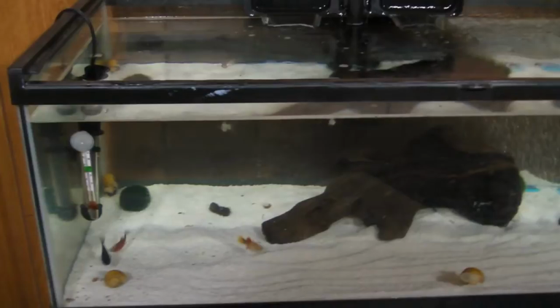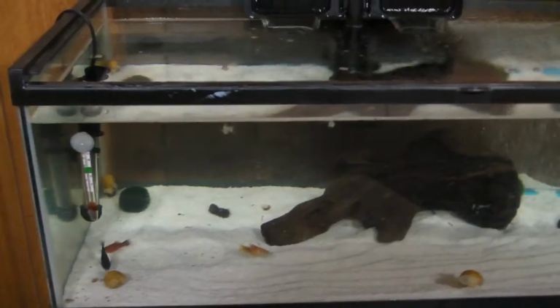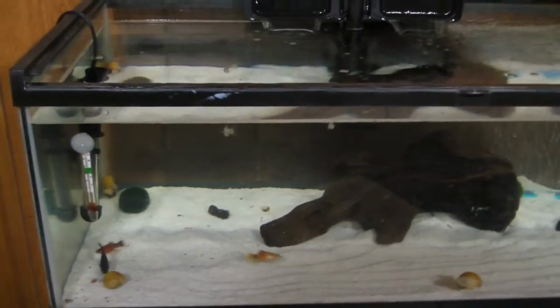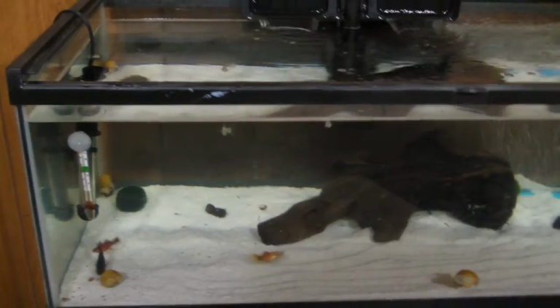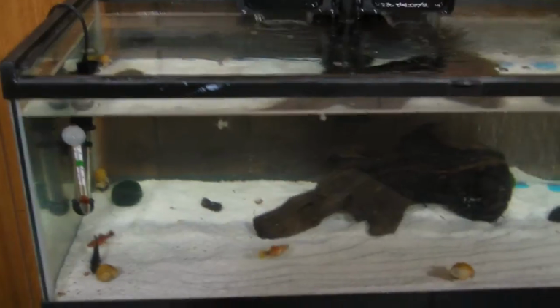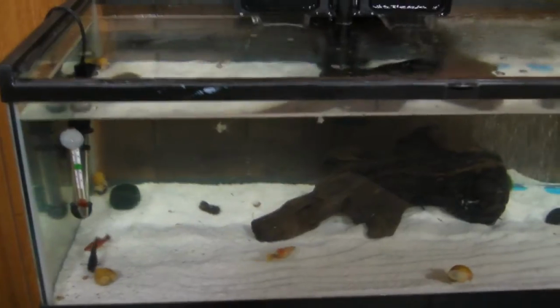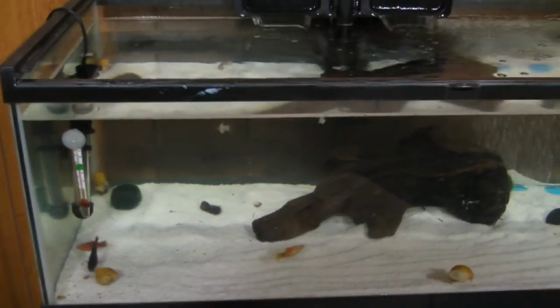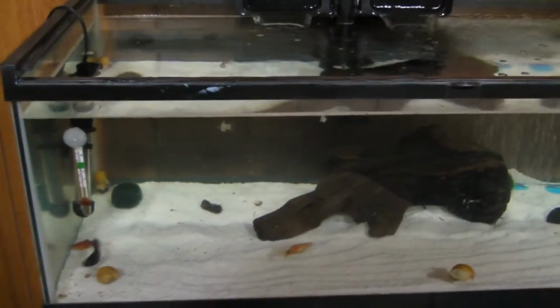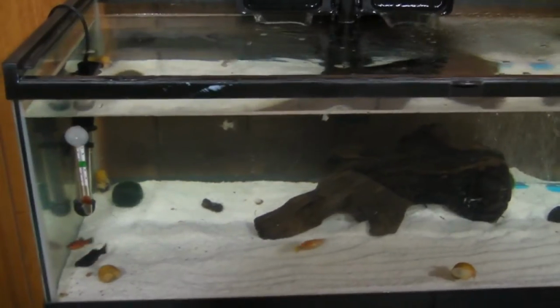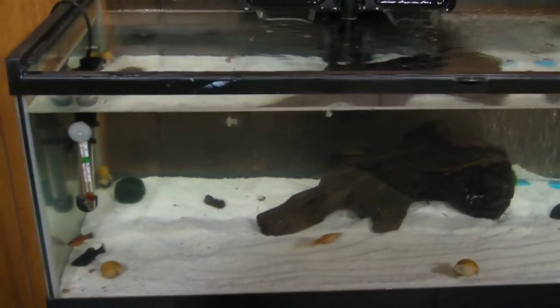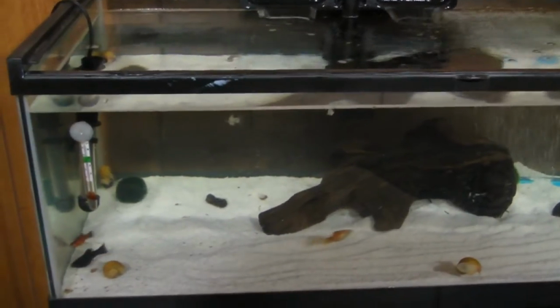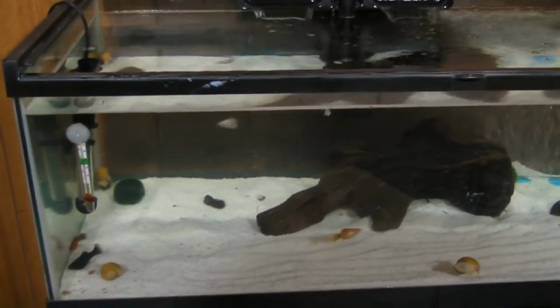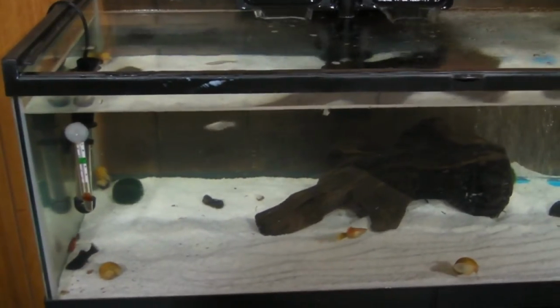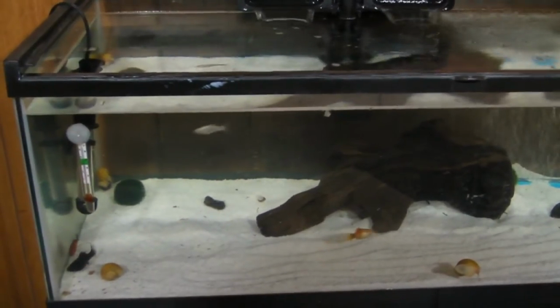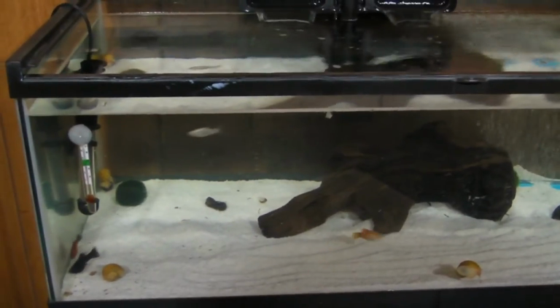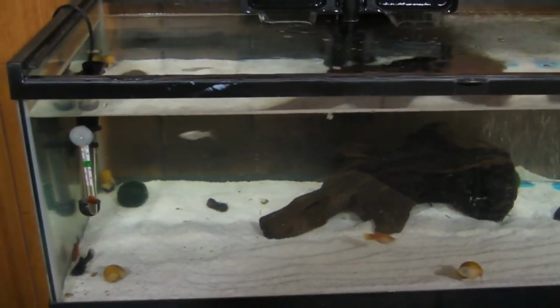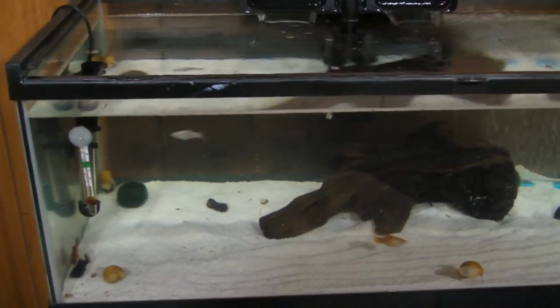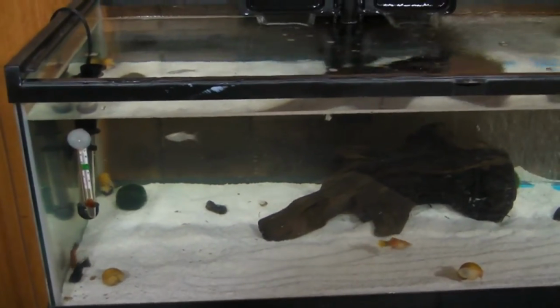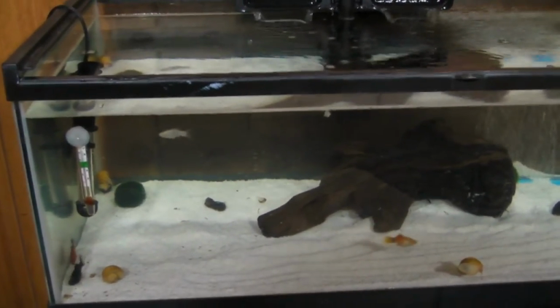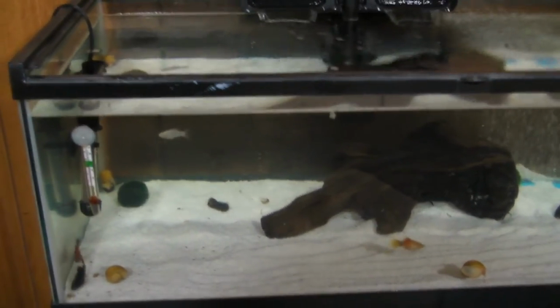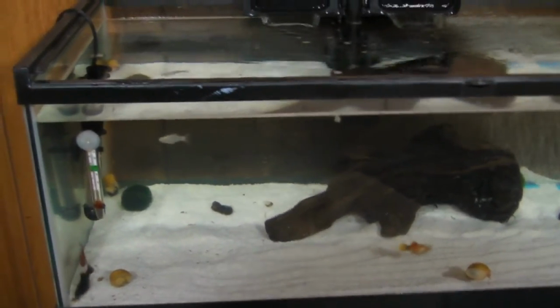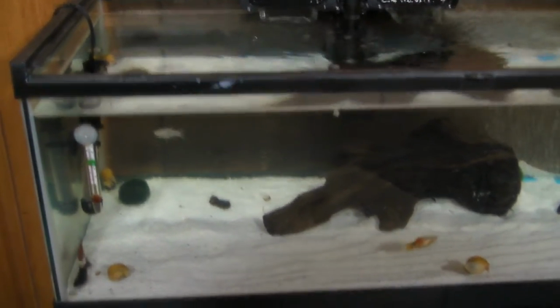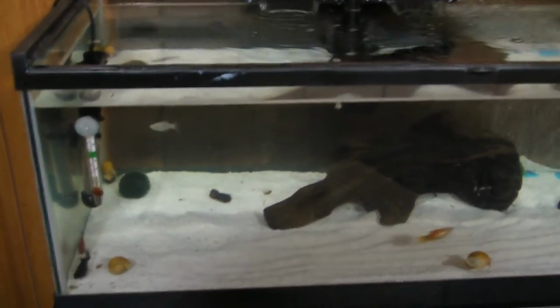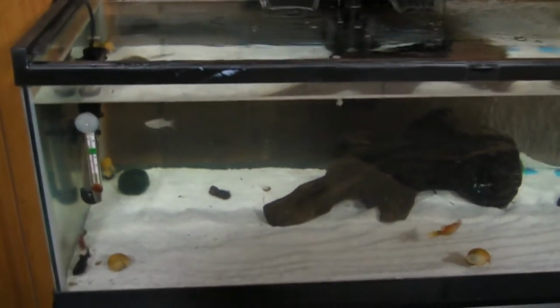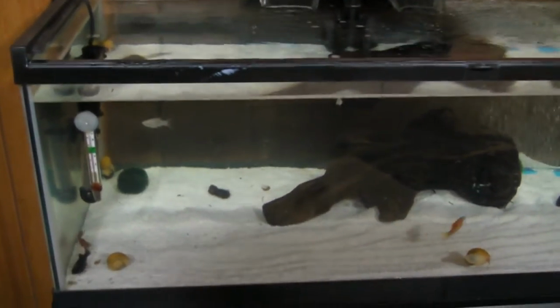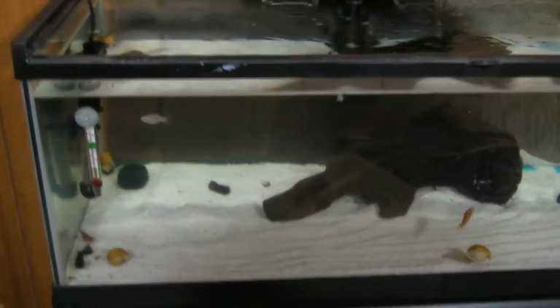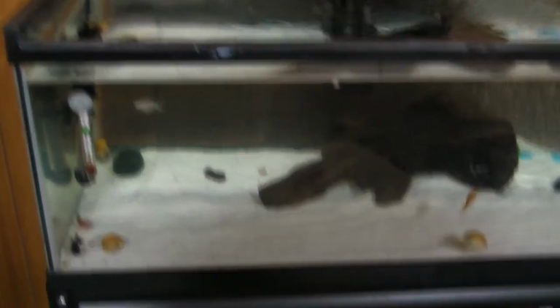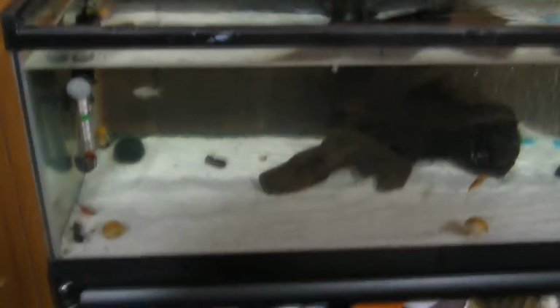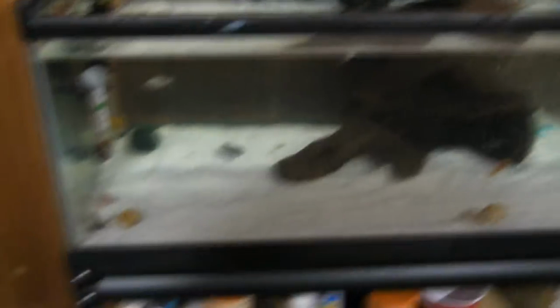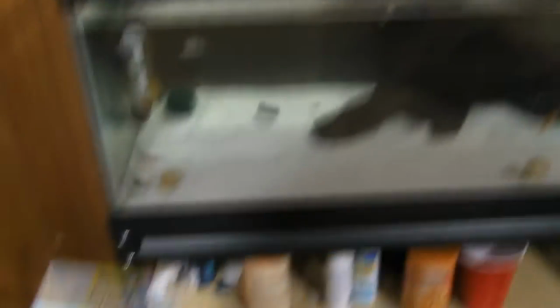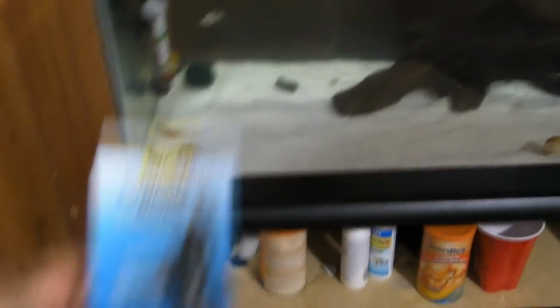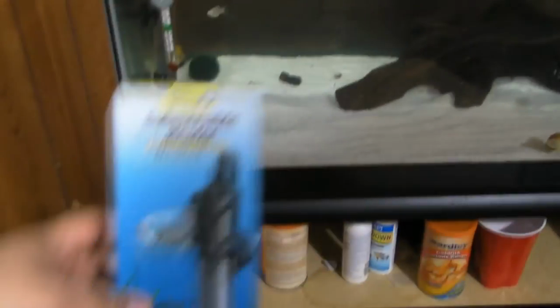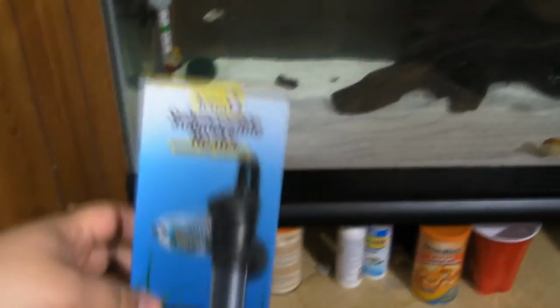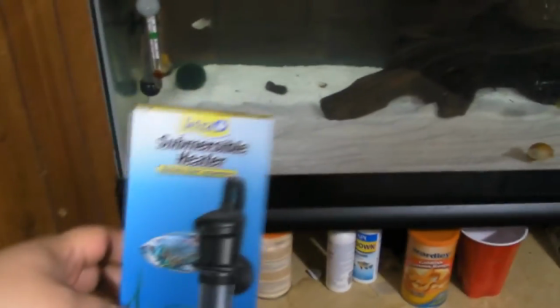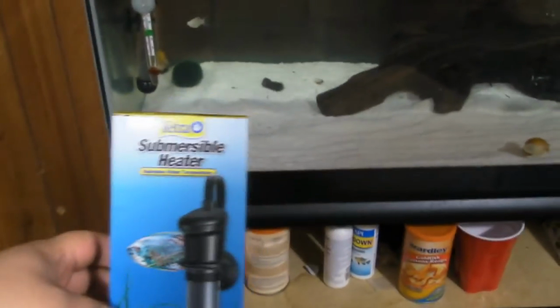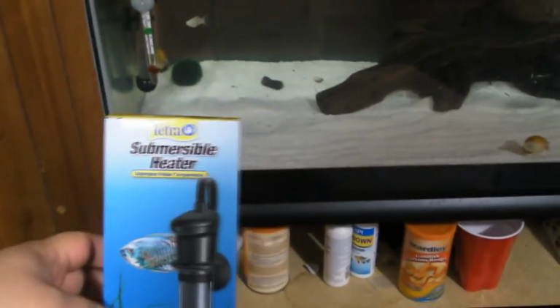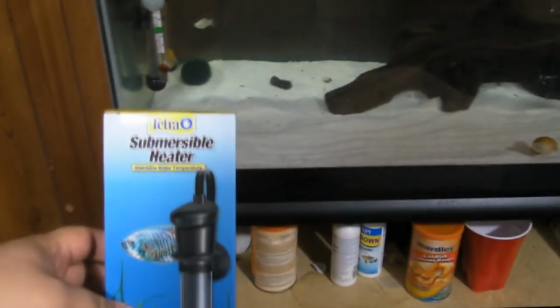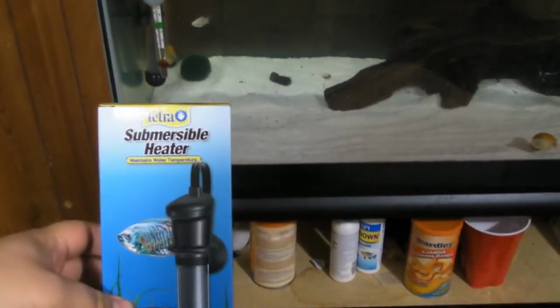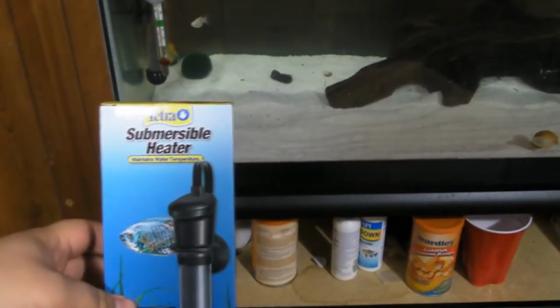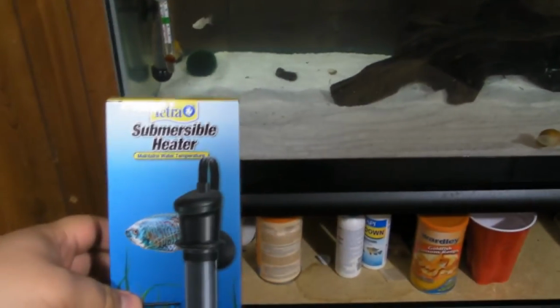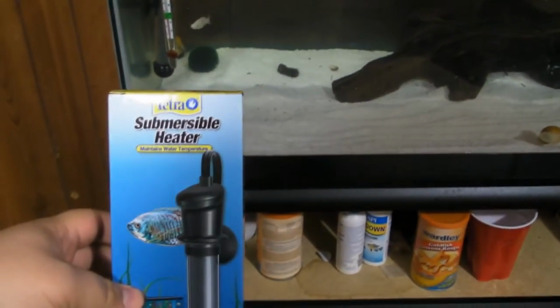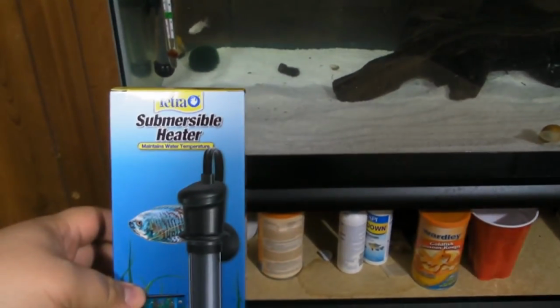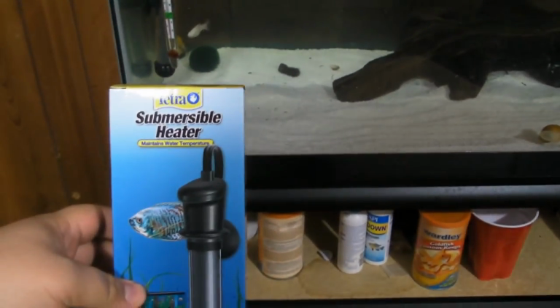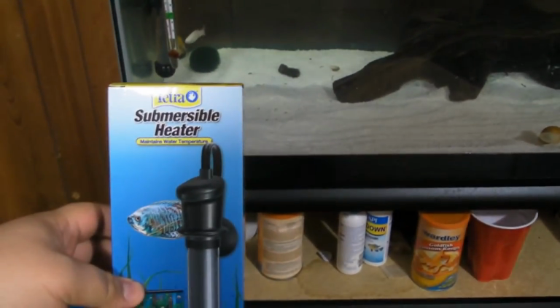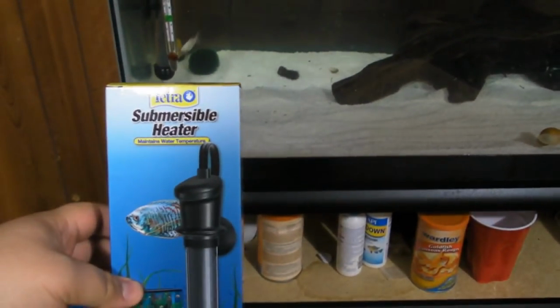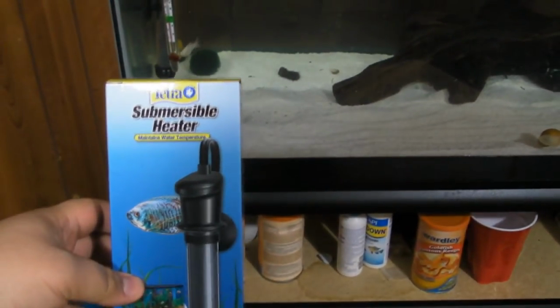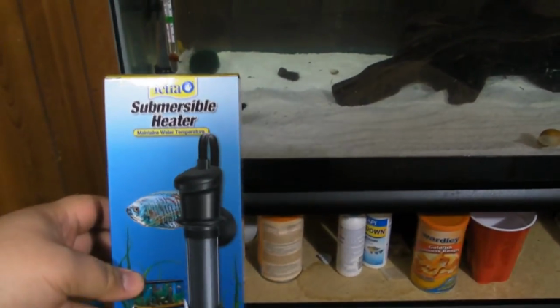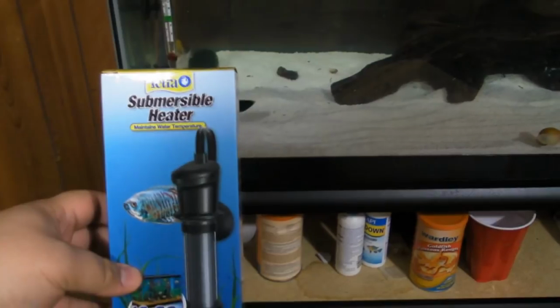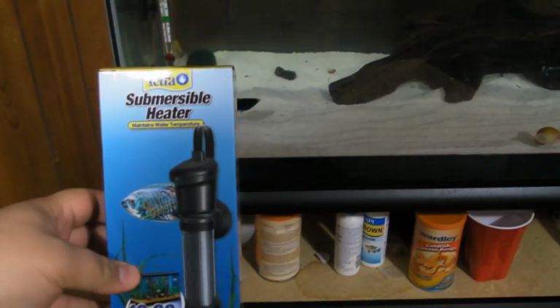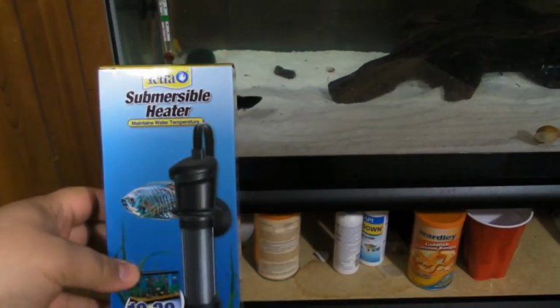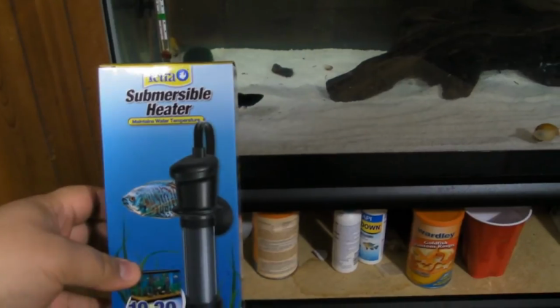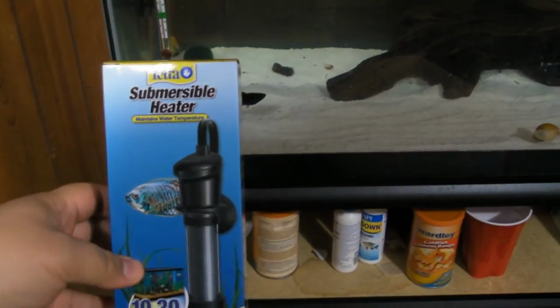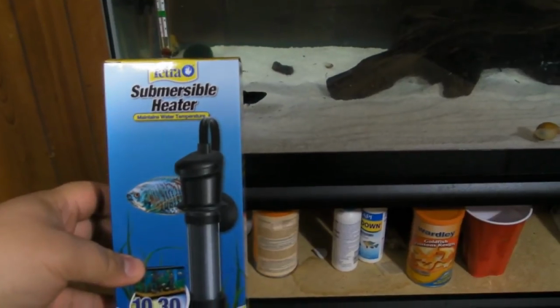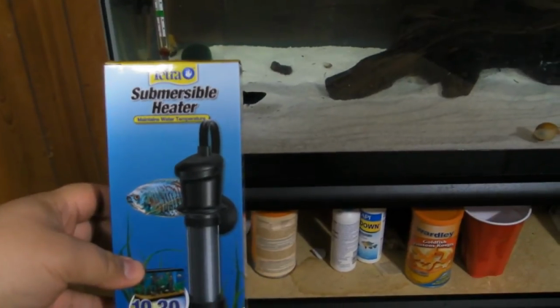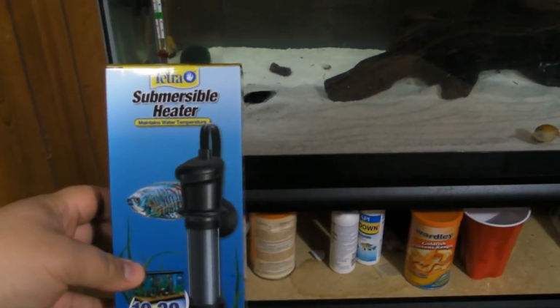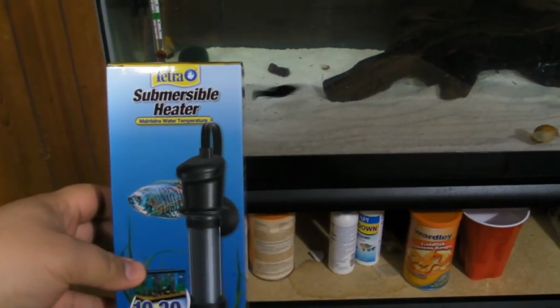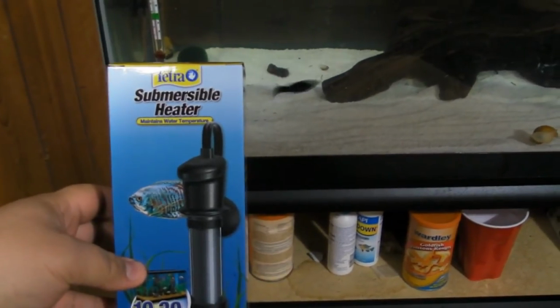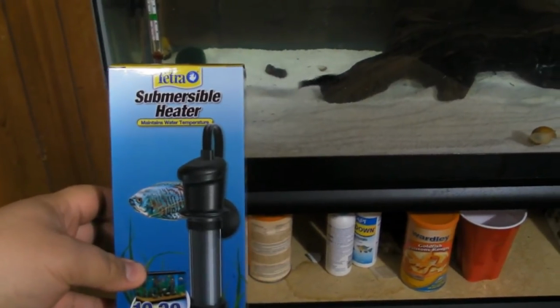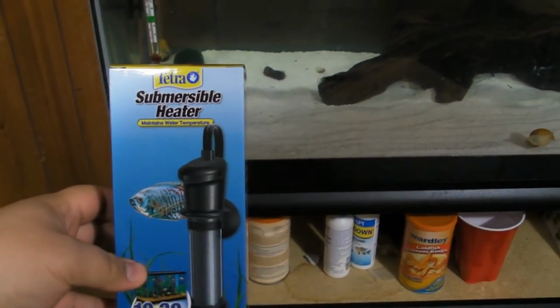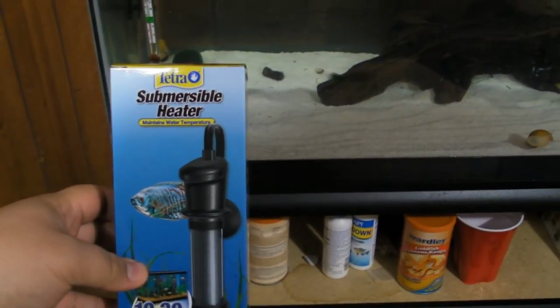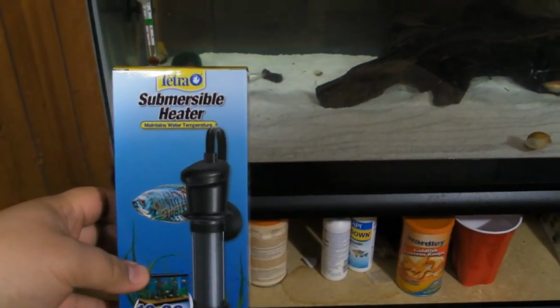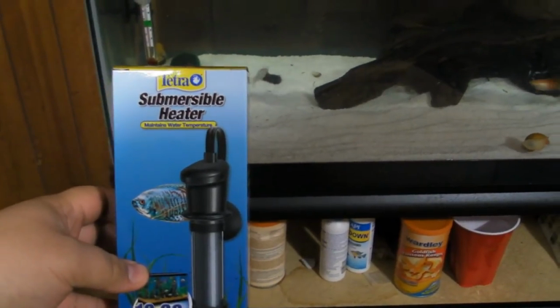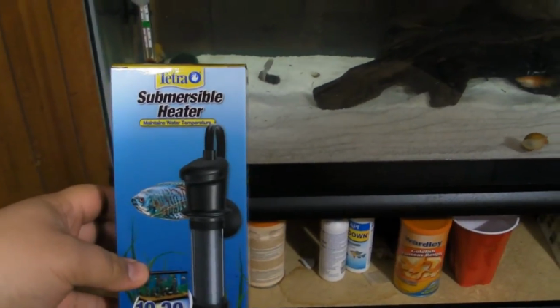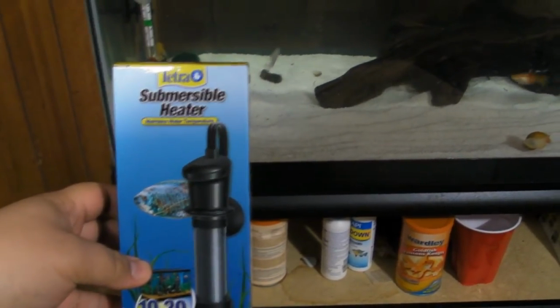Hey guys, it's Andrew Esquivel here, back with another review, and today I'm going to be reviewing the Tetra Immersible Heater for your aquarium.